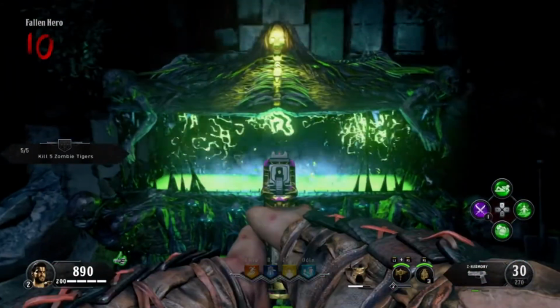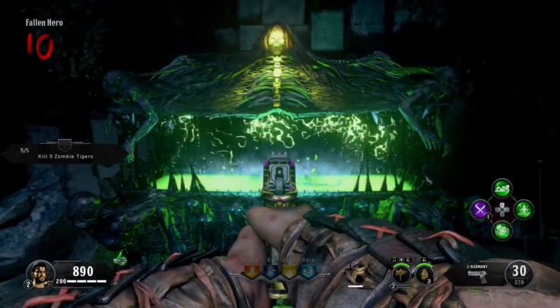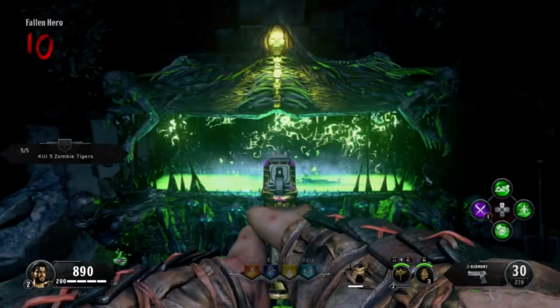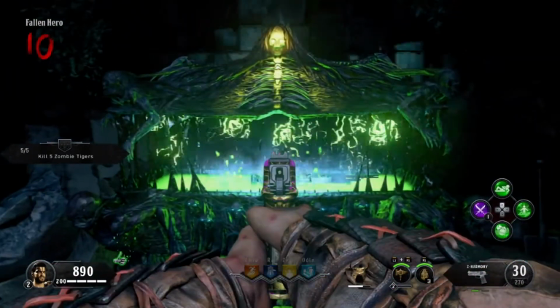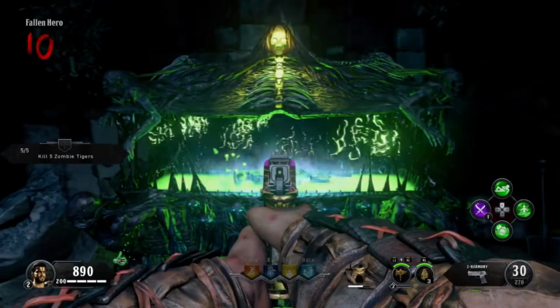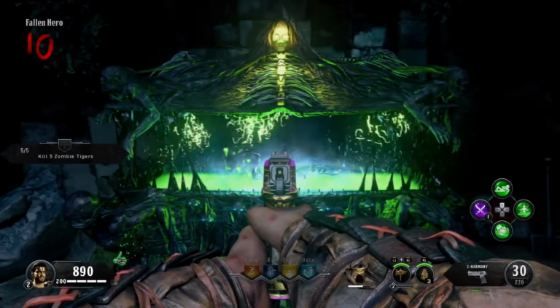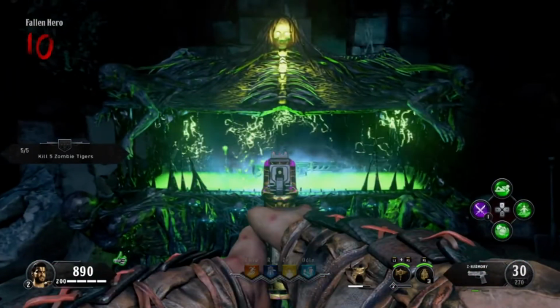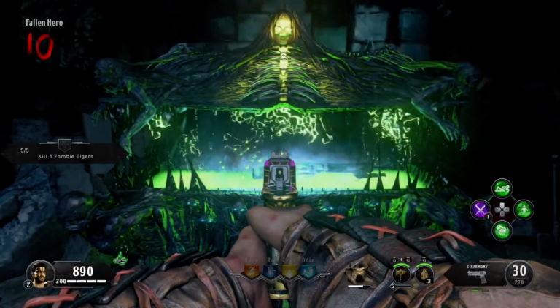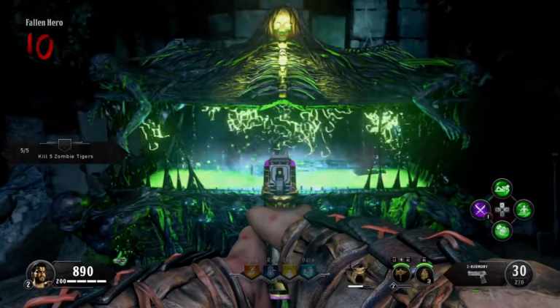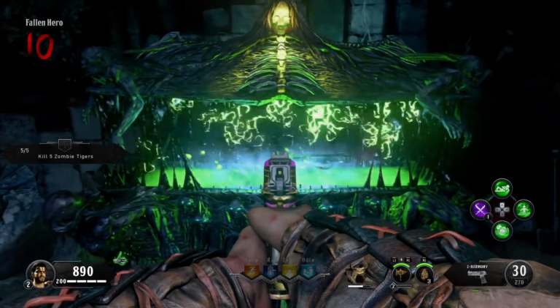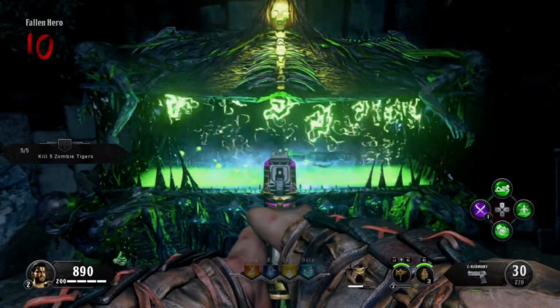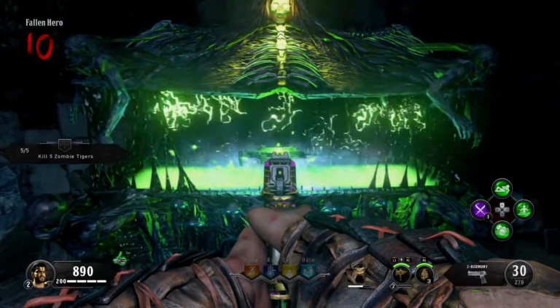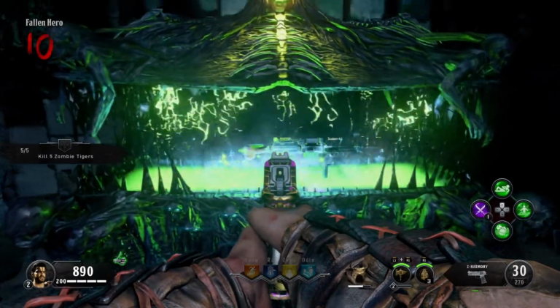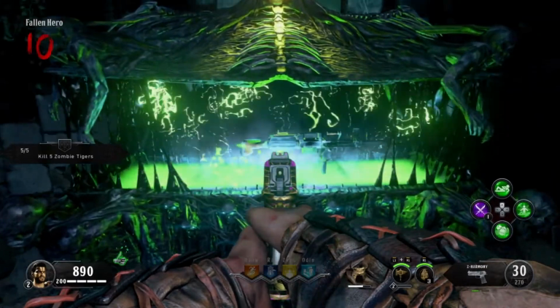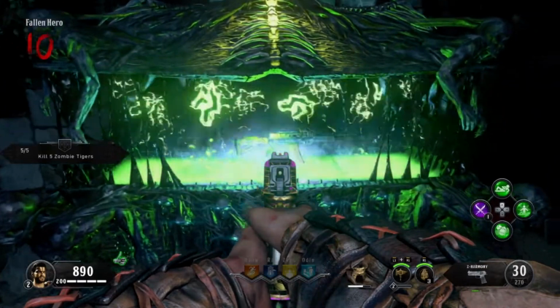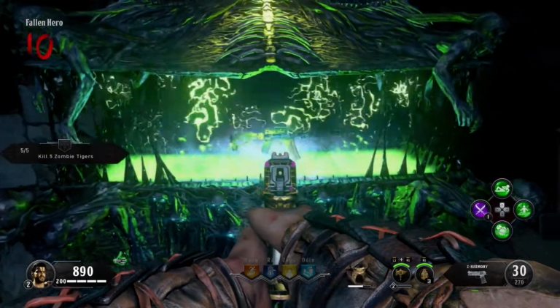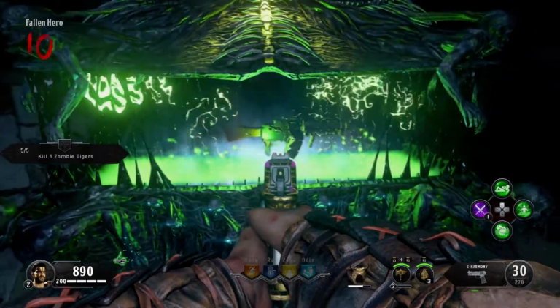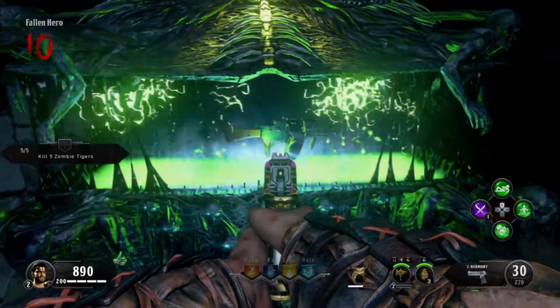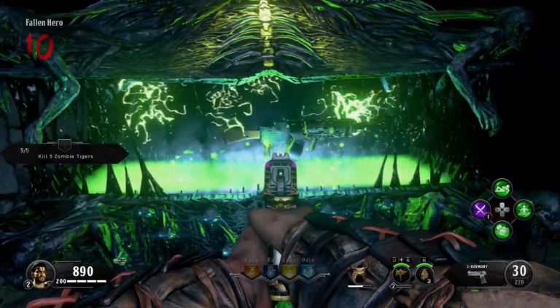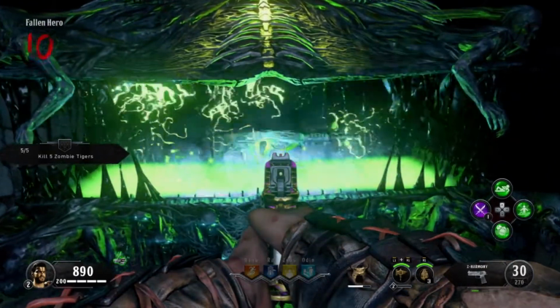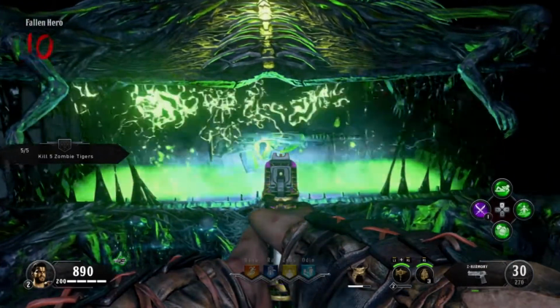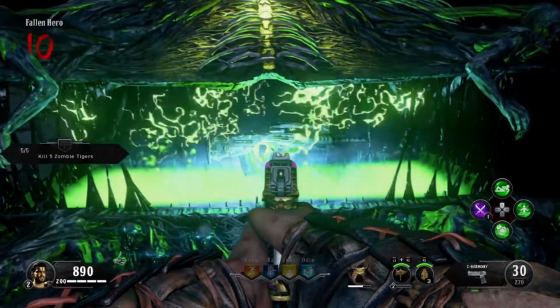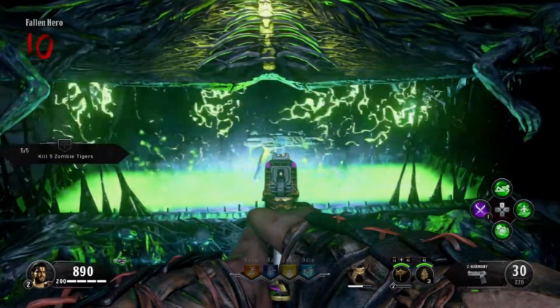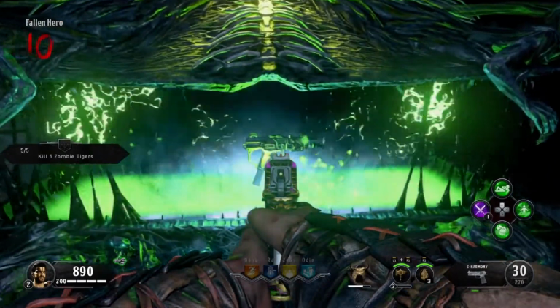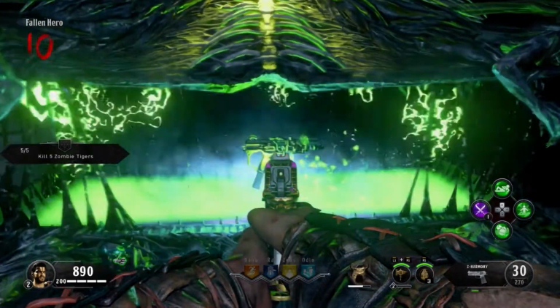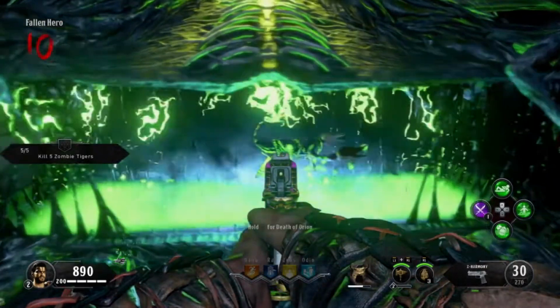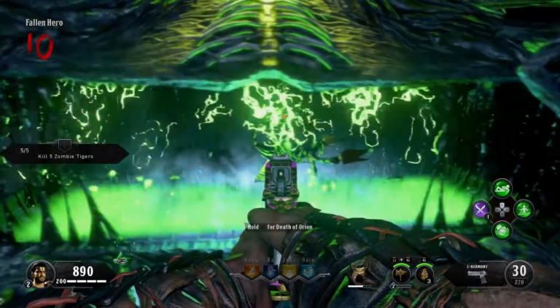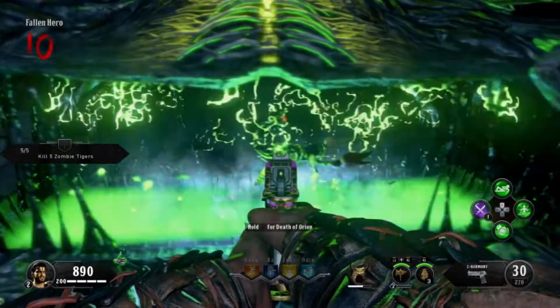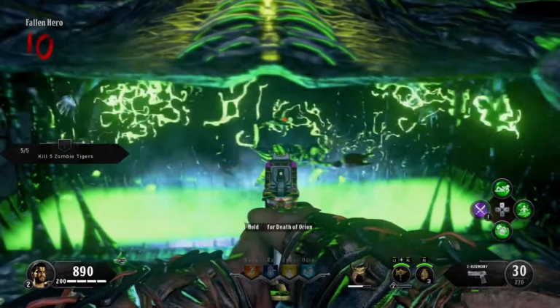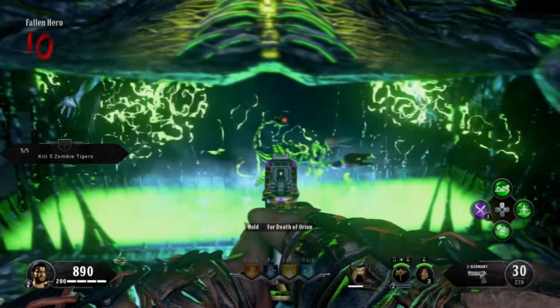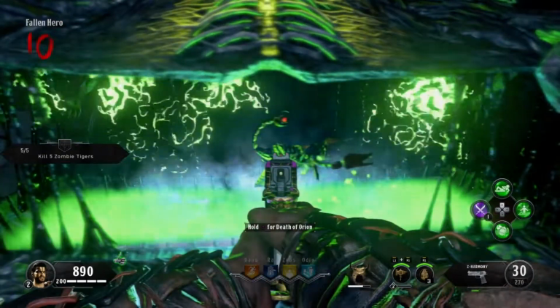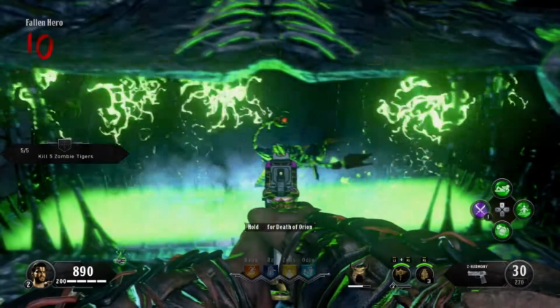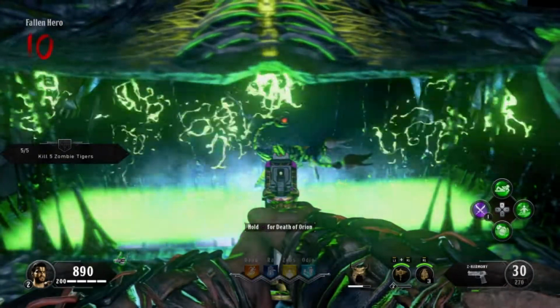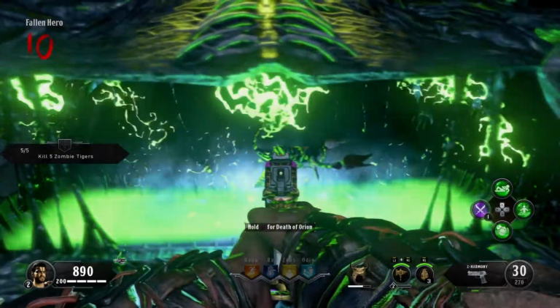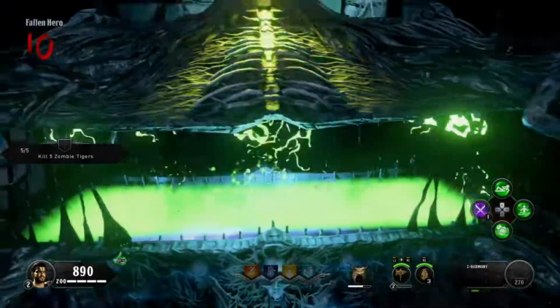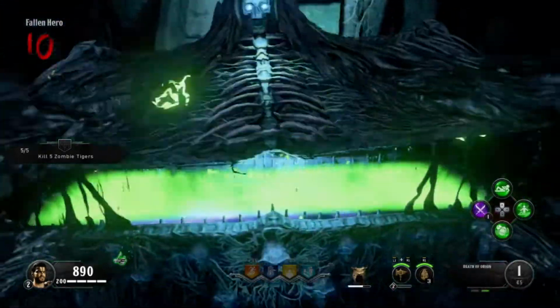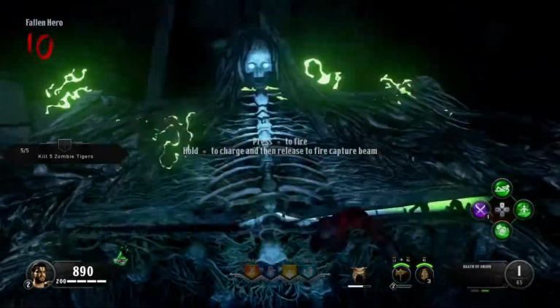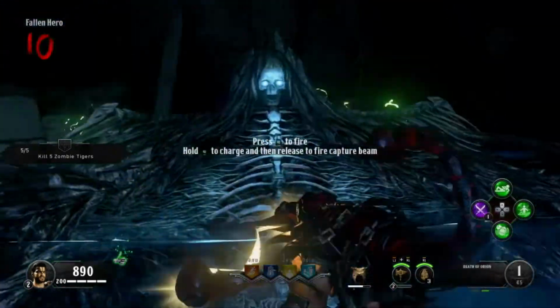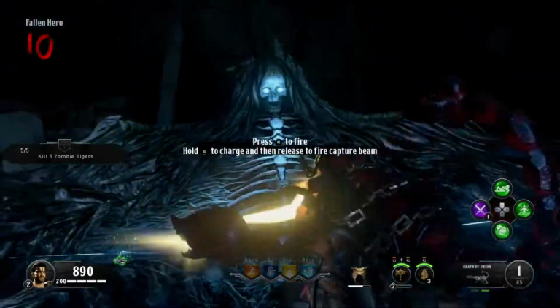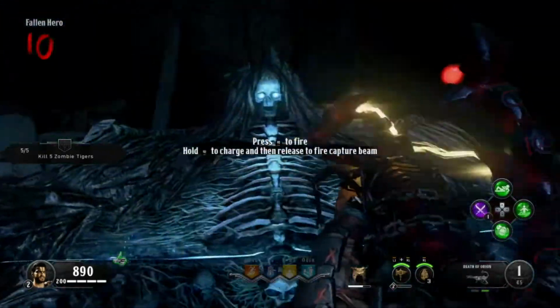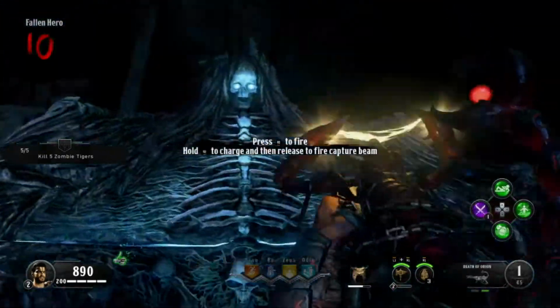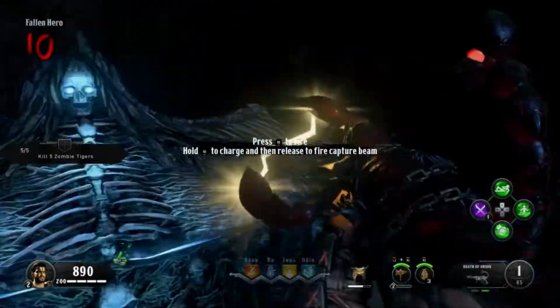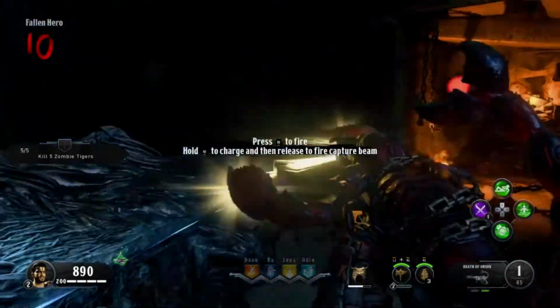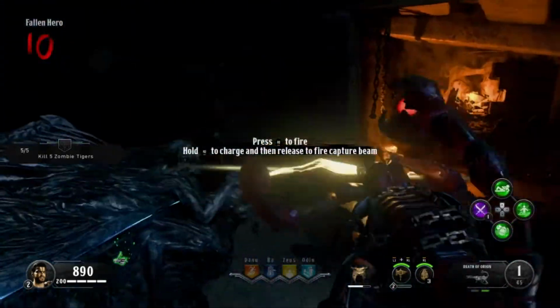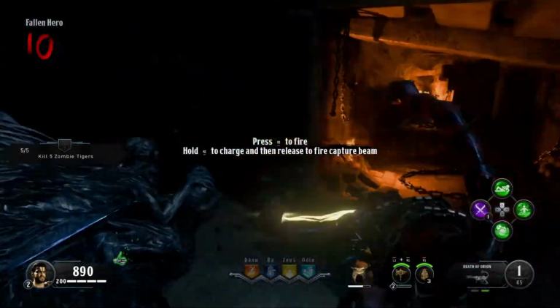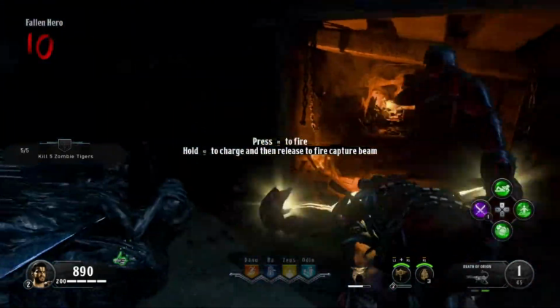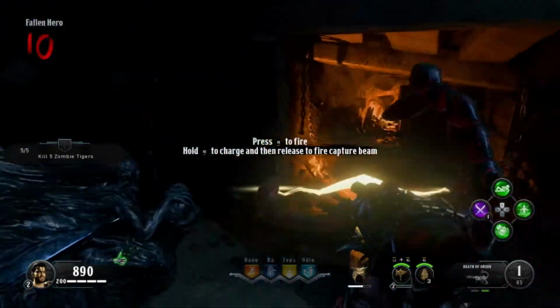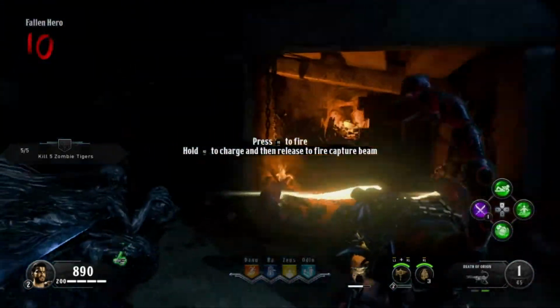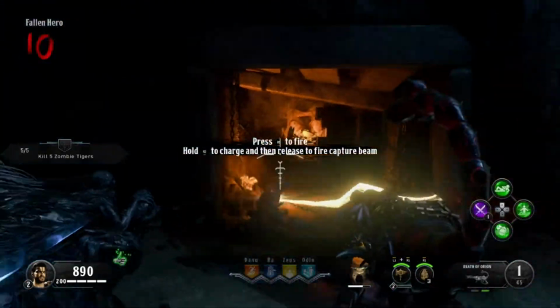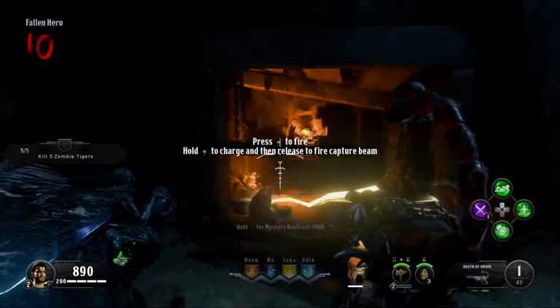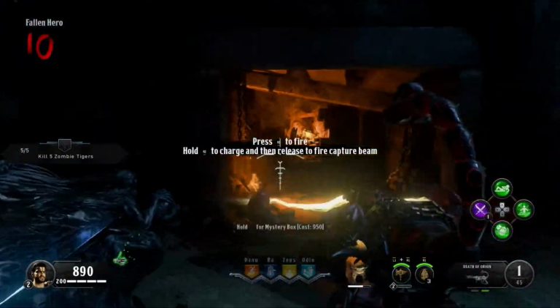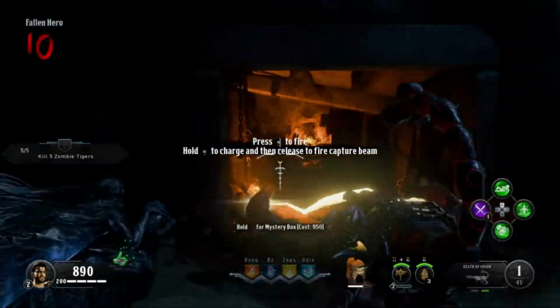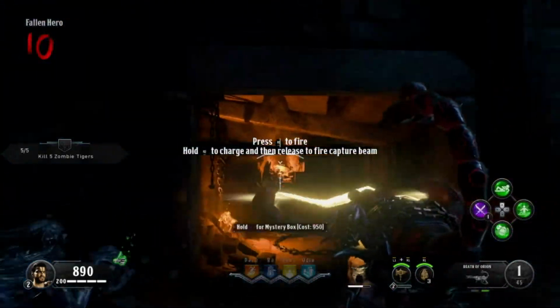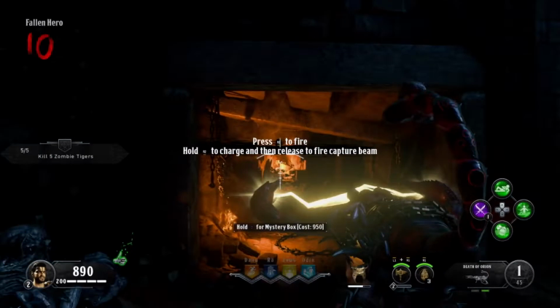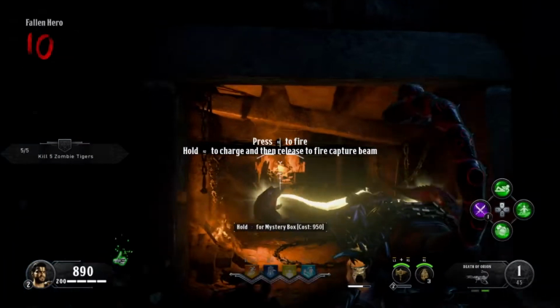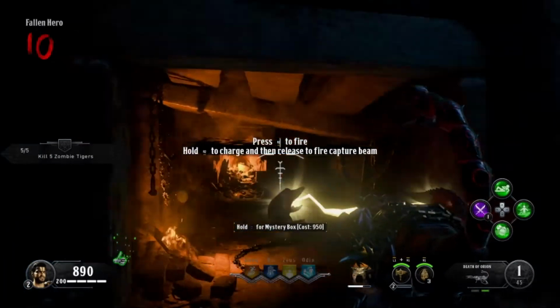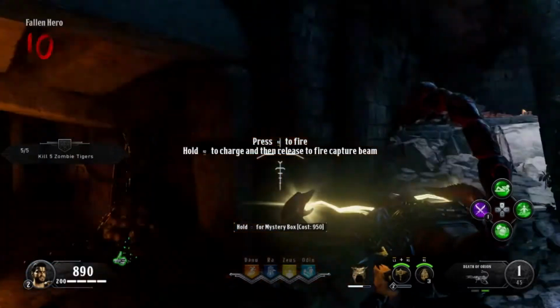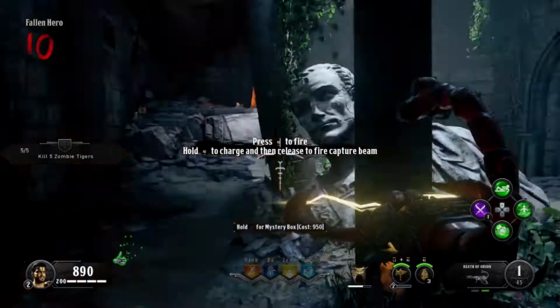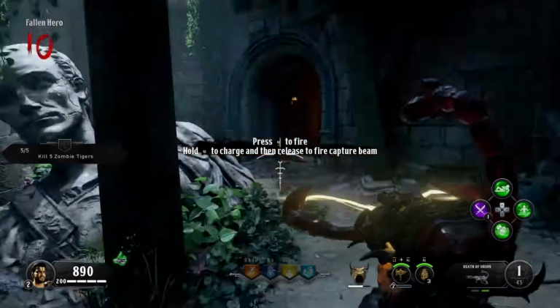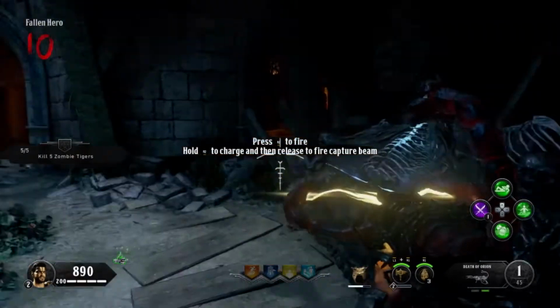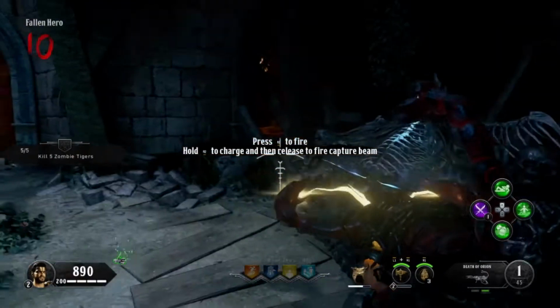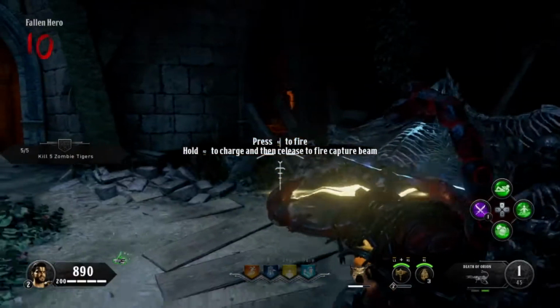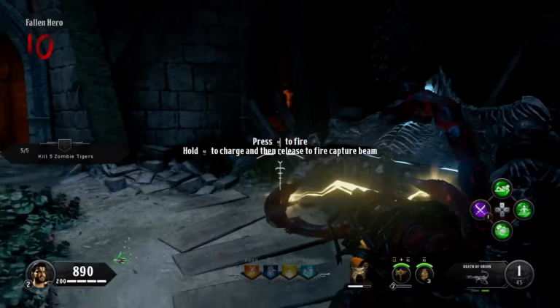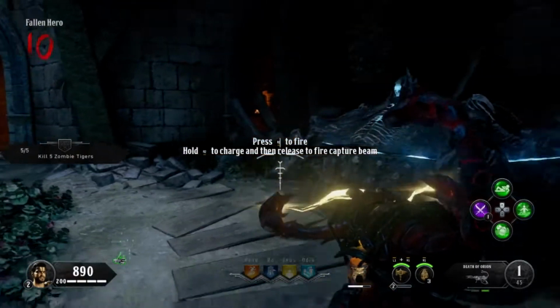The wonder weapon, like most other guns, can be pack-a-punched — which I recommend doing, because it gives it around three times as much ammo and makes it a lot stronger.